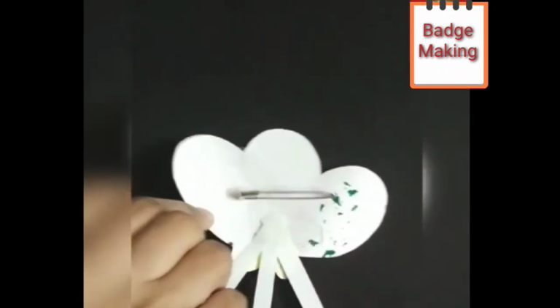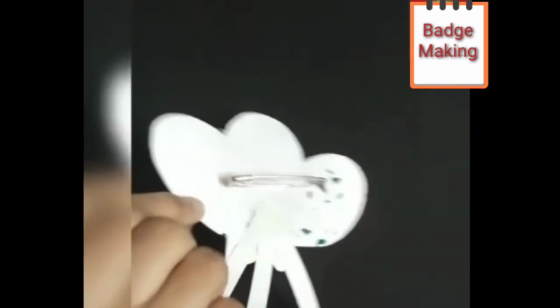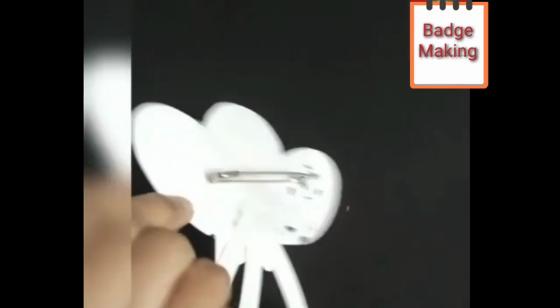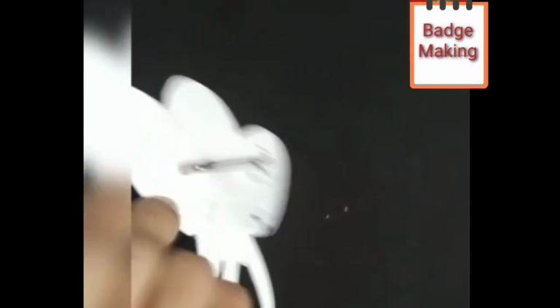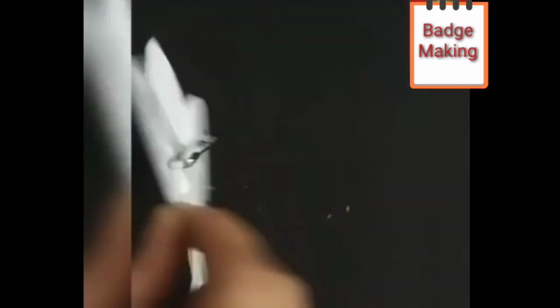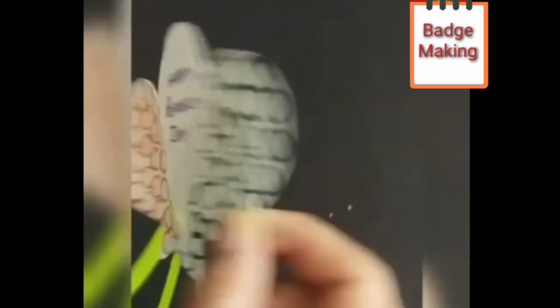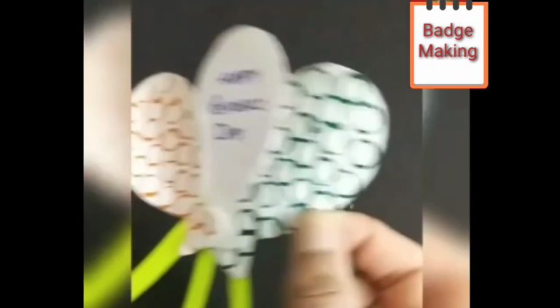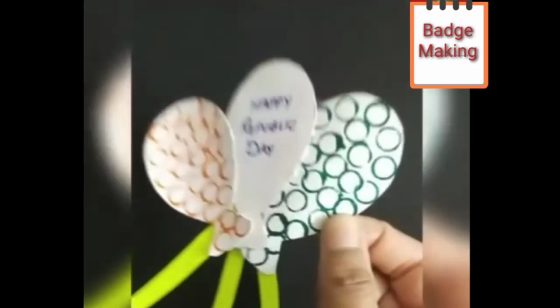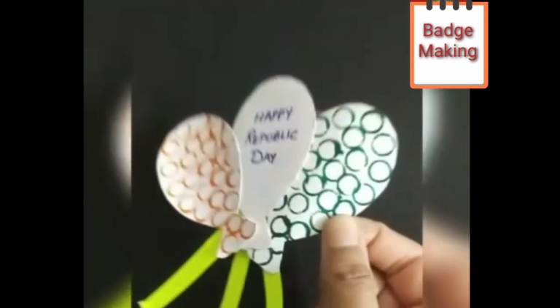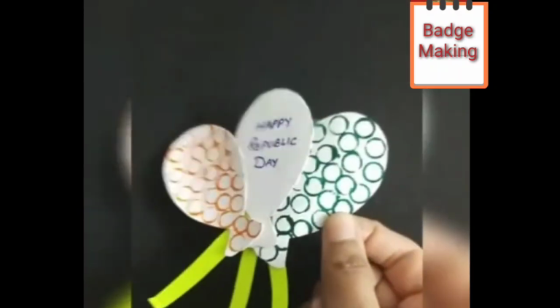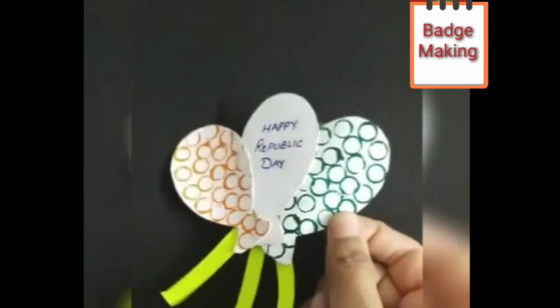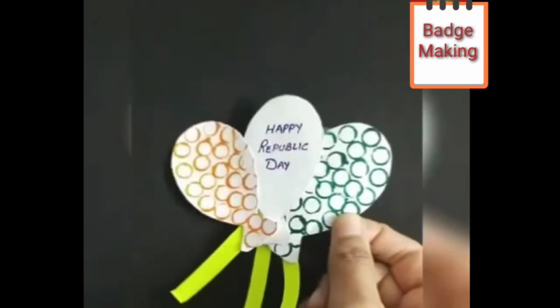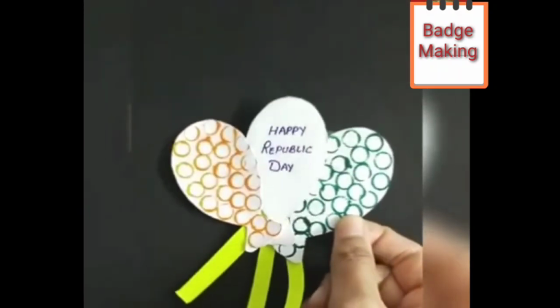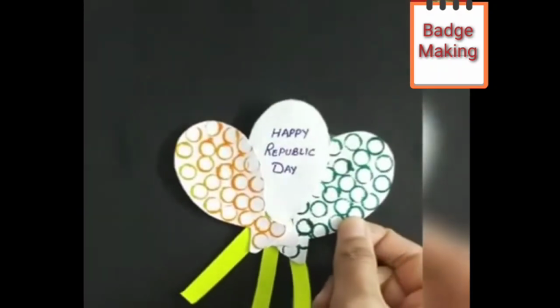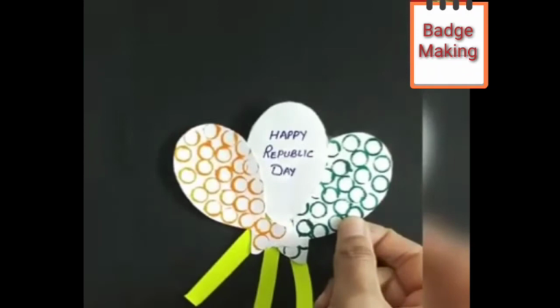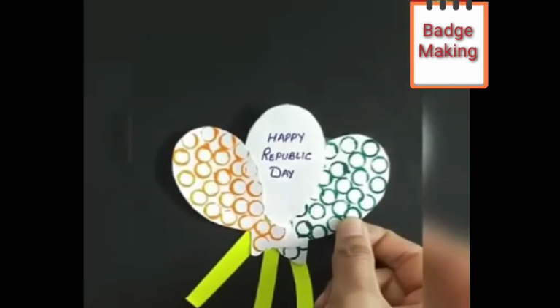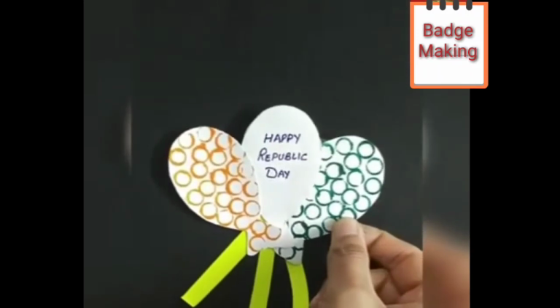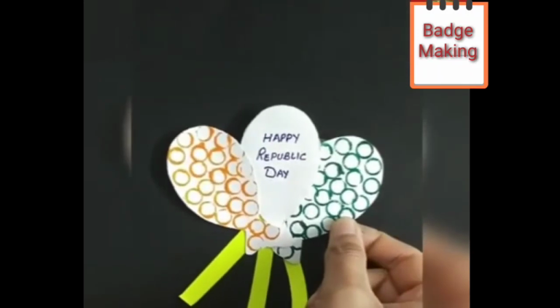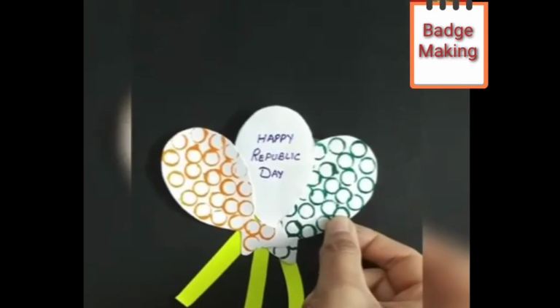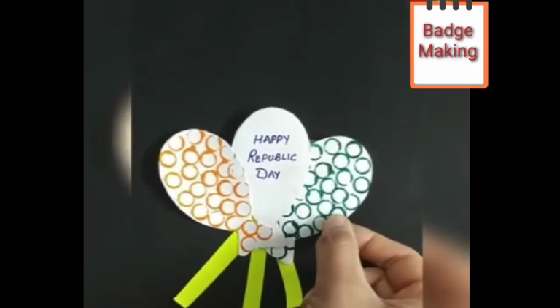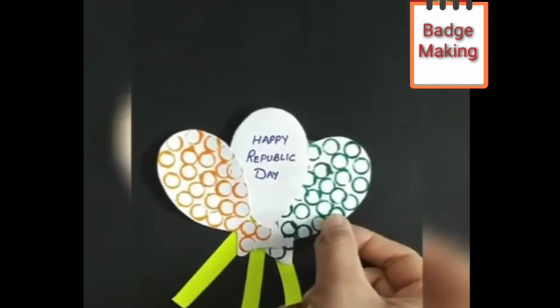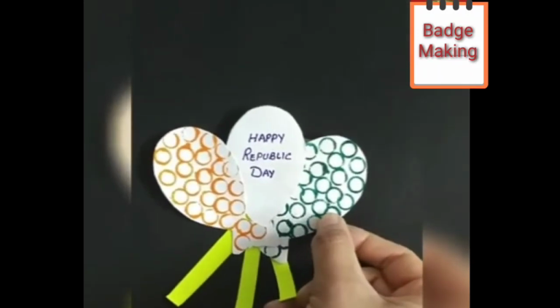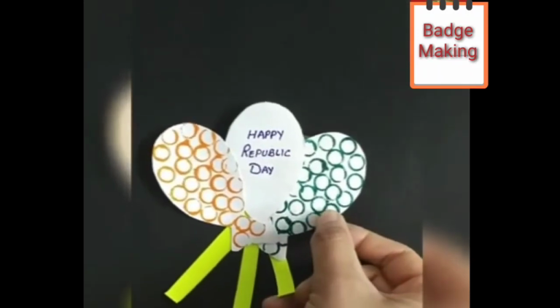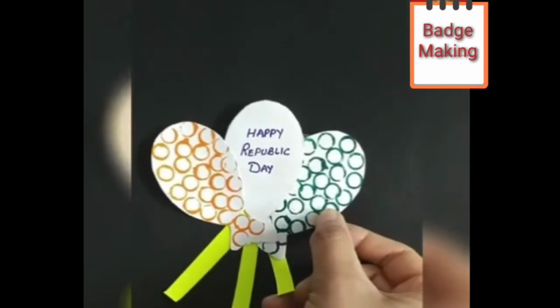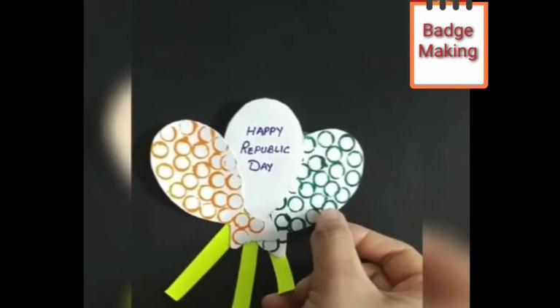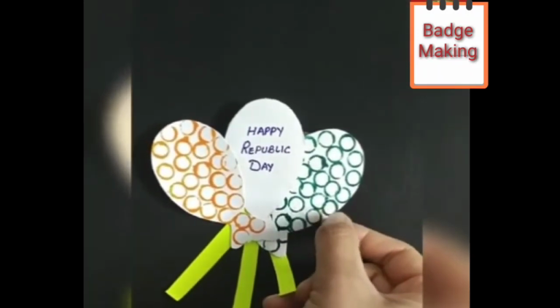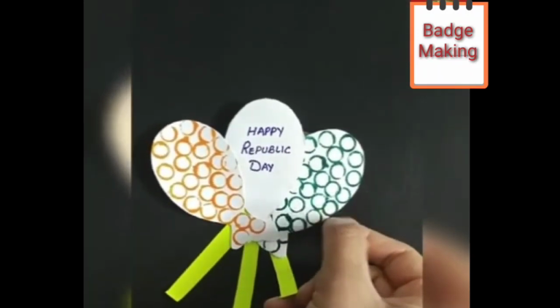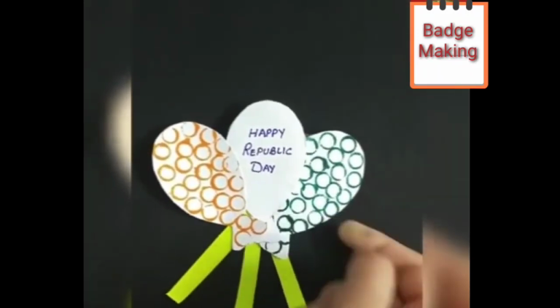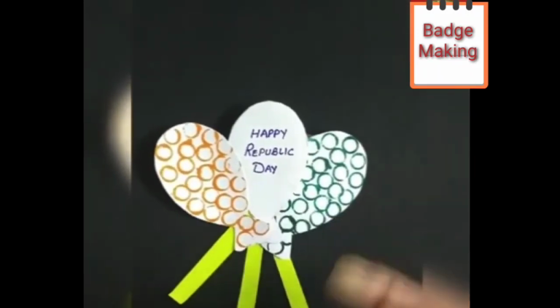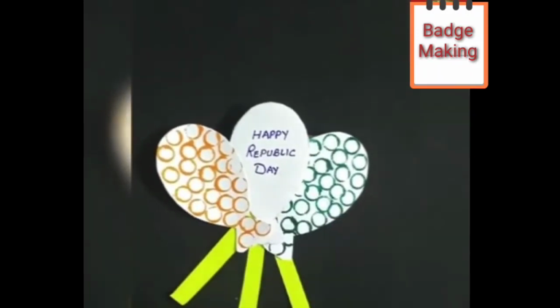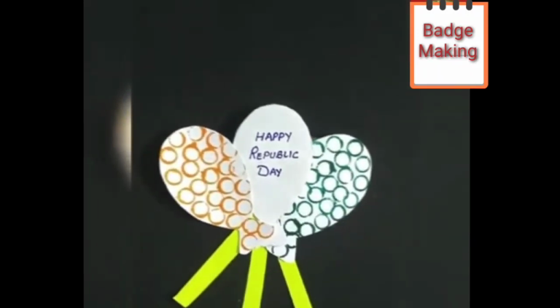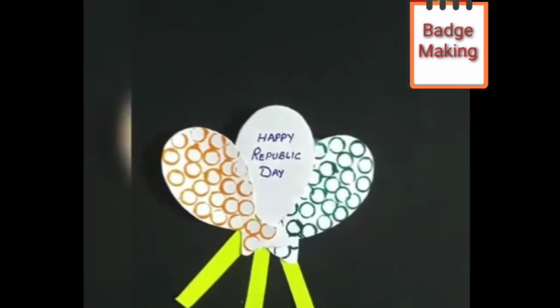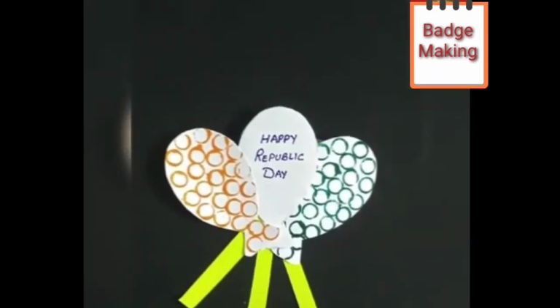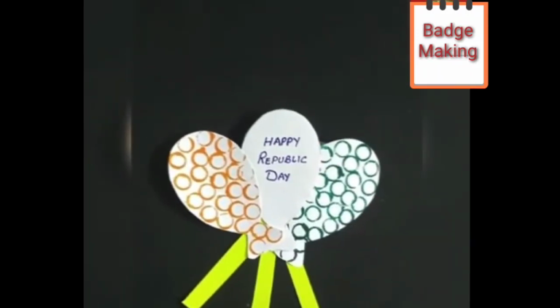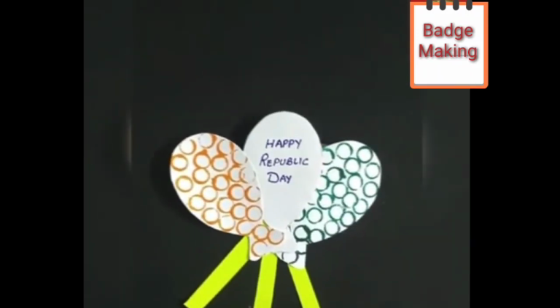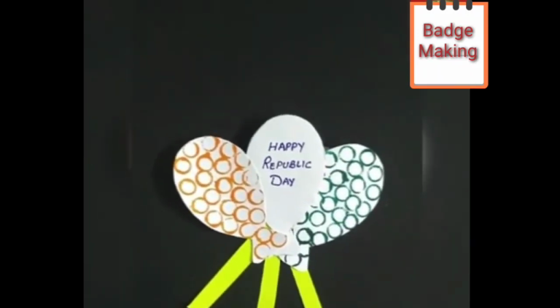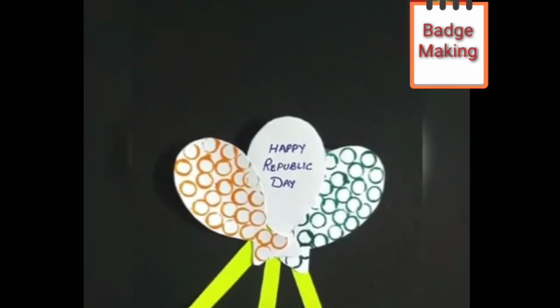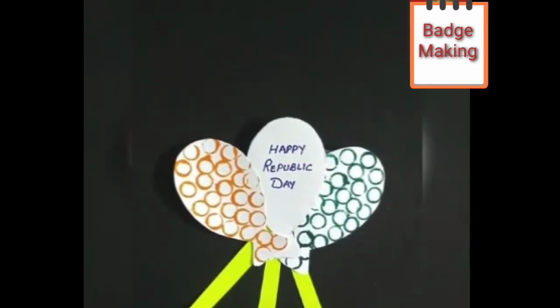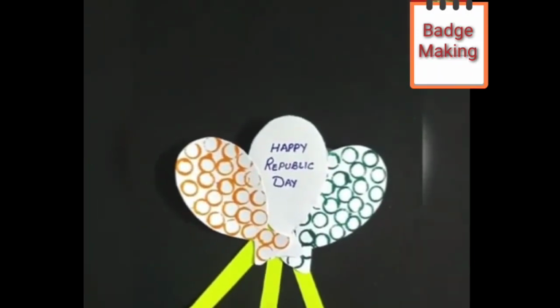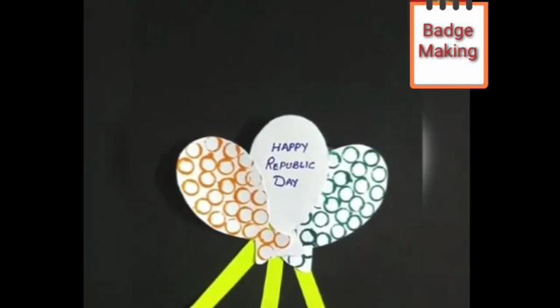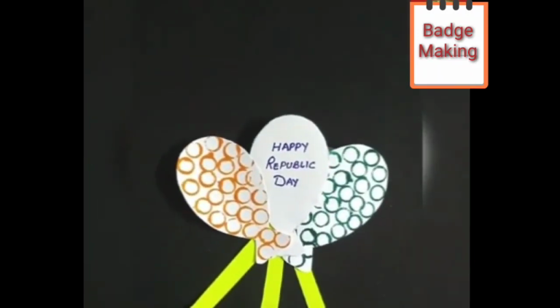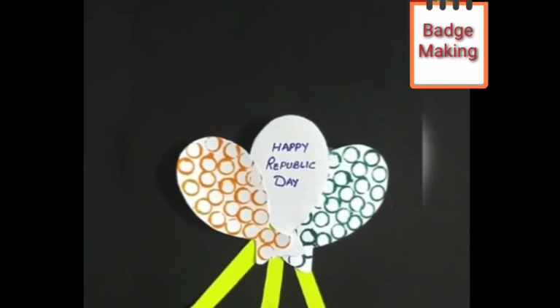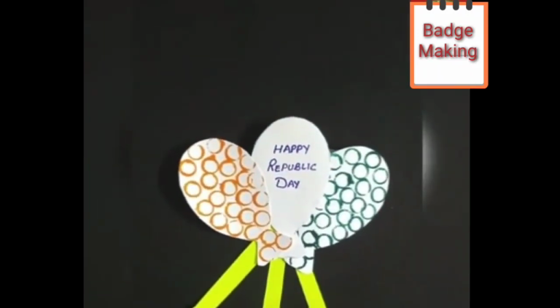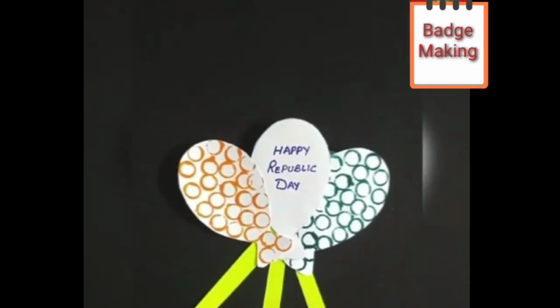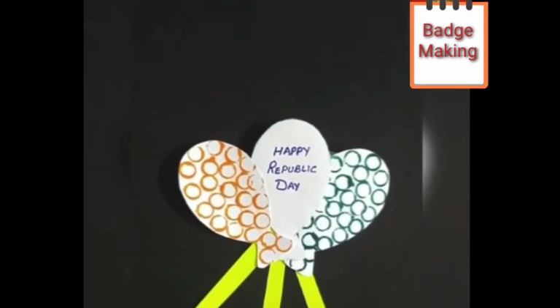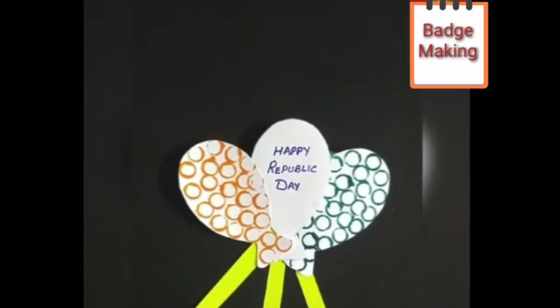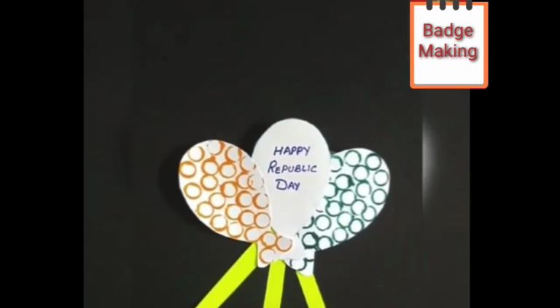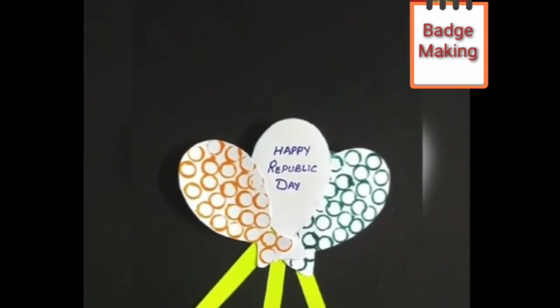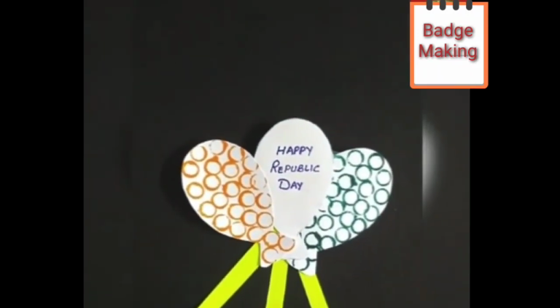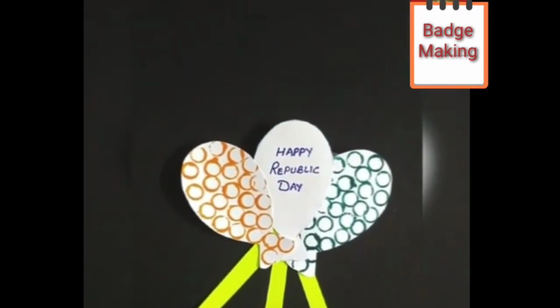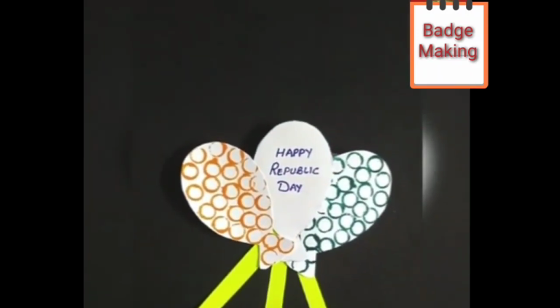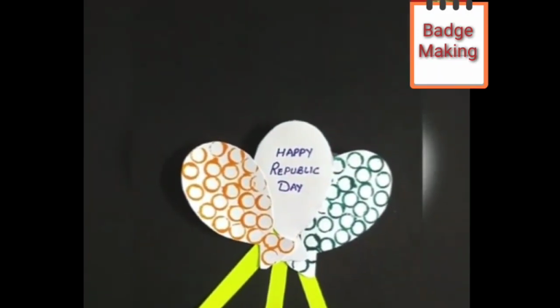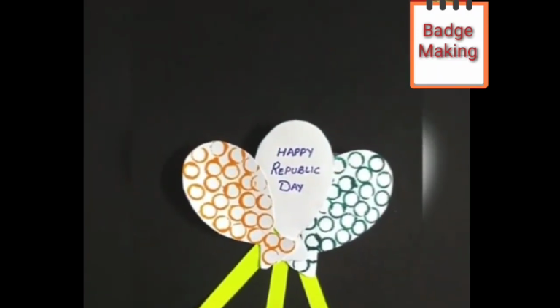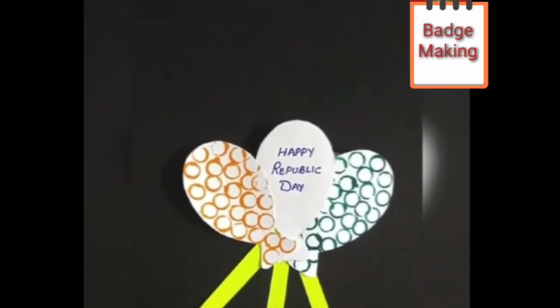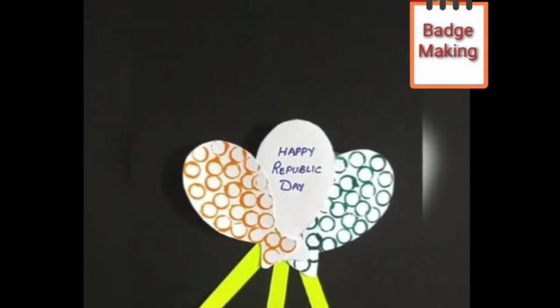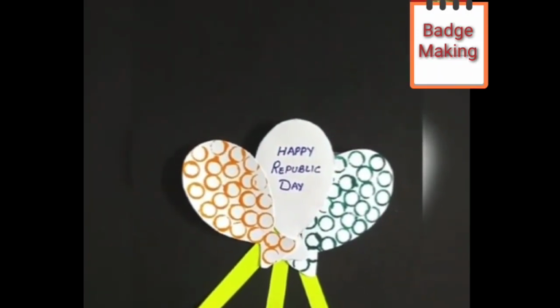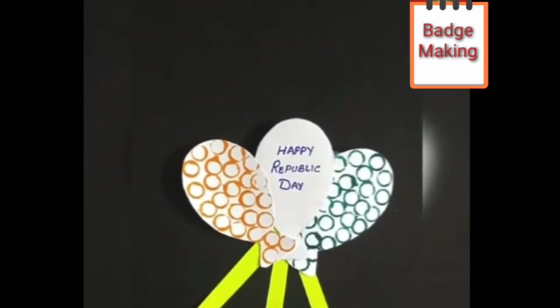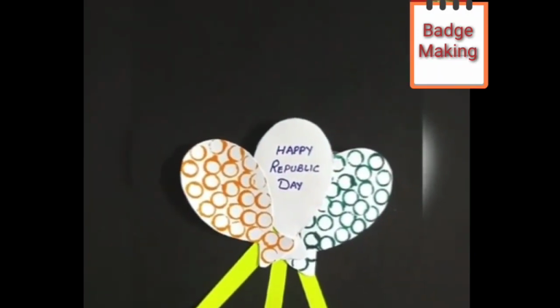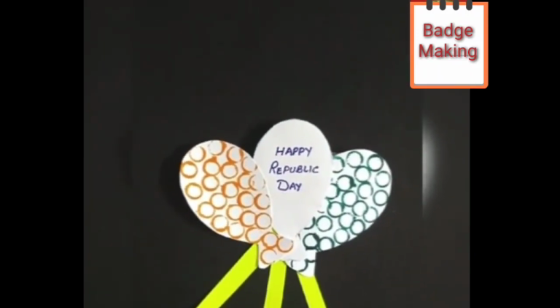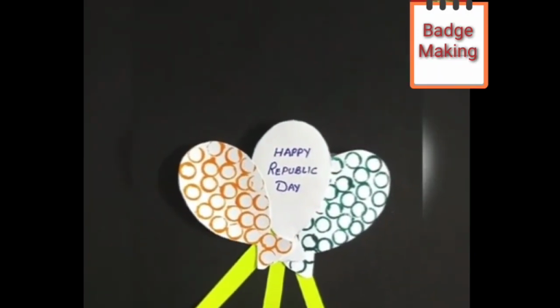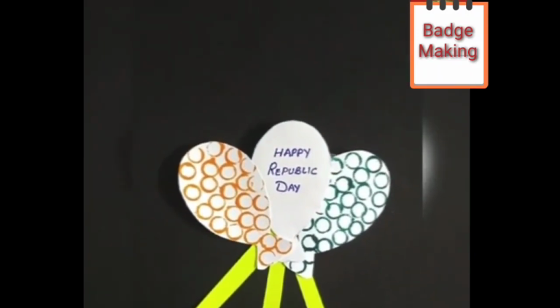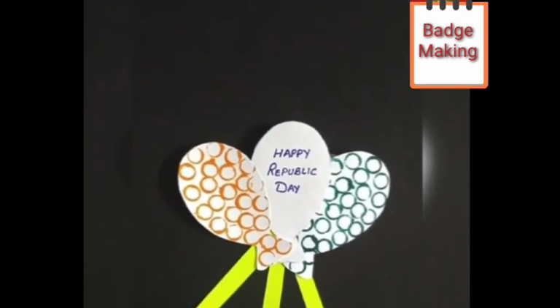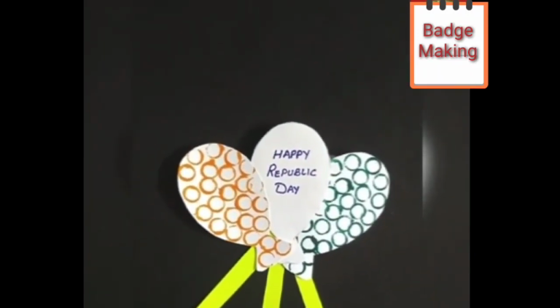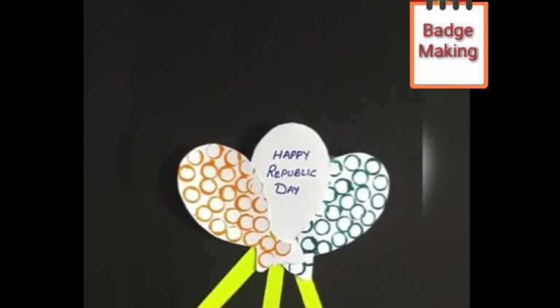Now children, your tricolor badge is ready. Happy Republic Day to all!